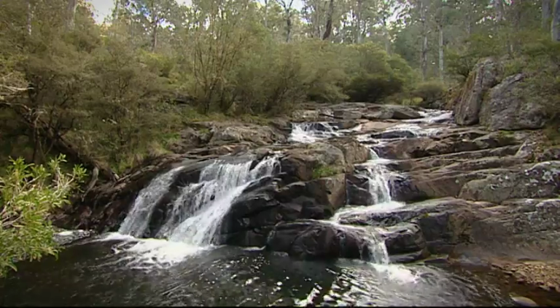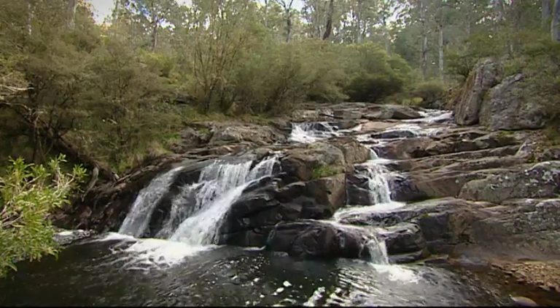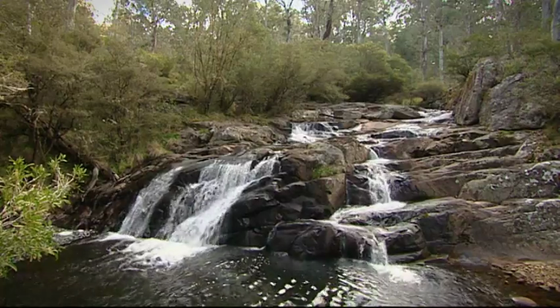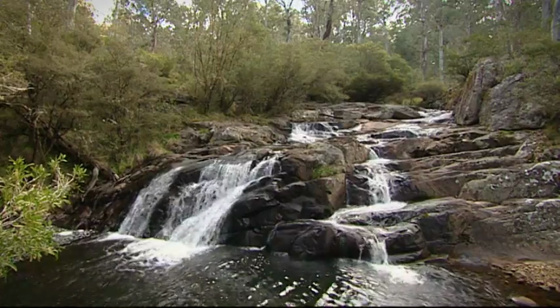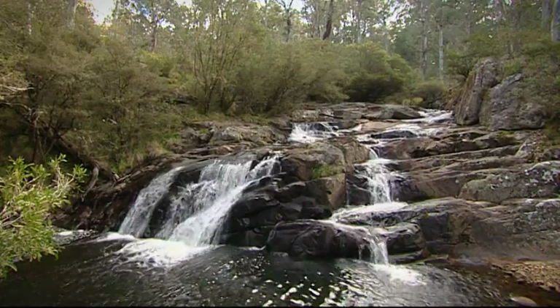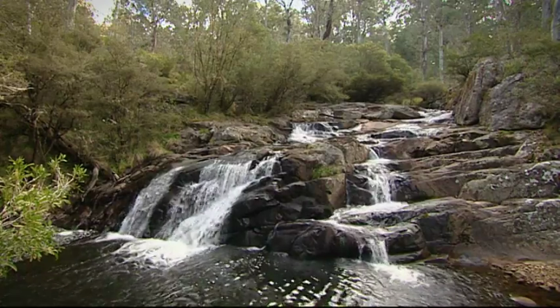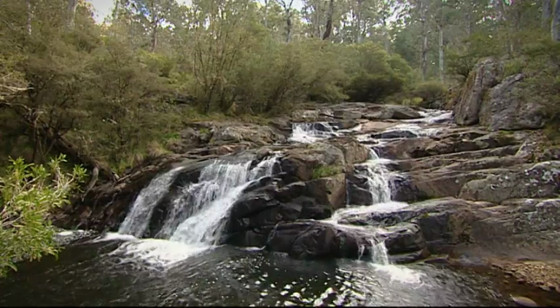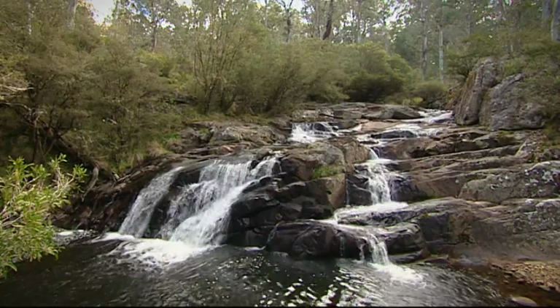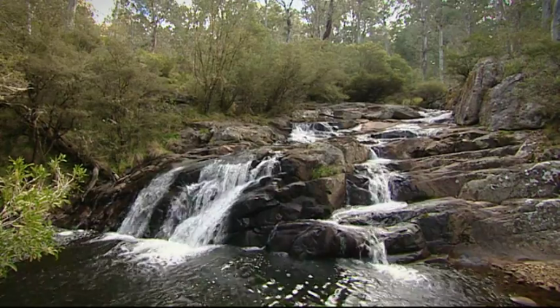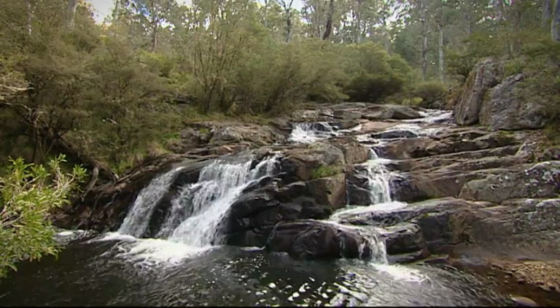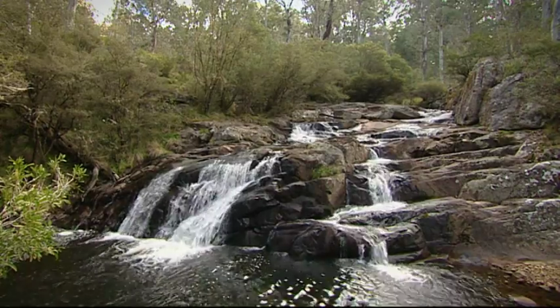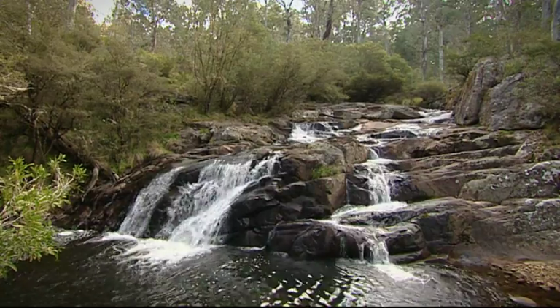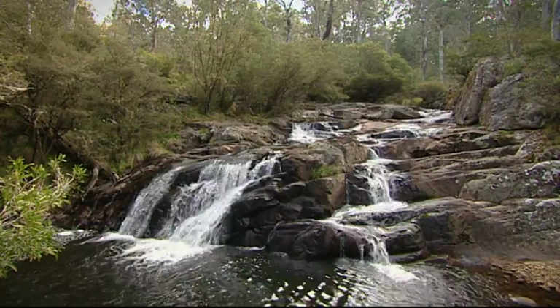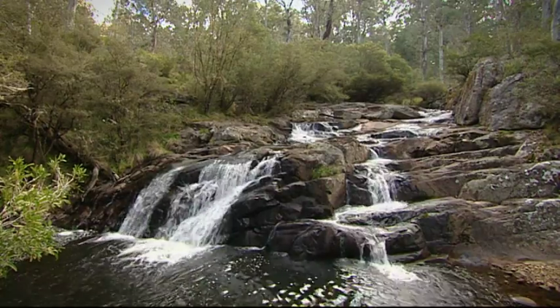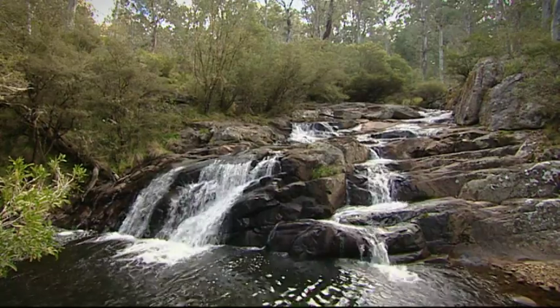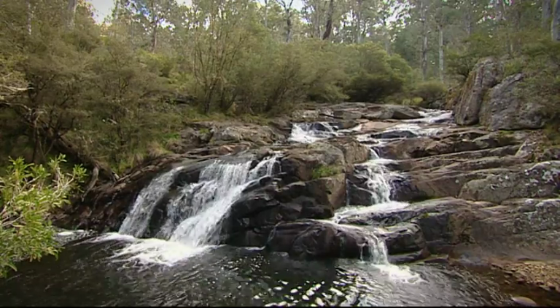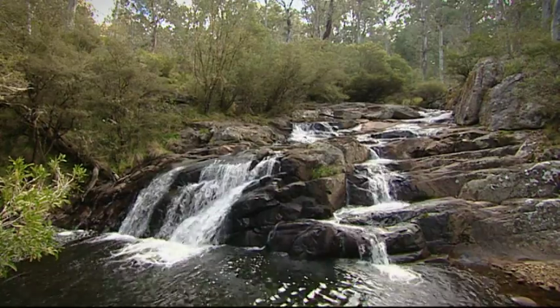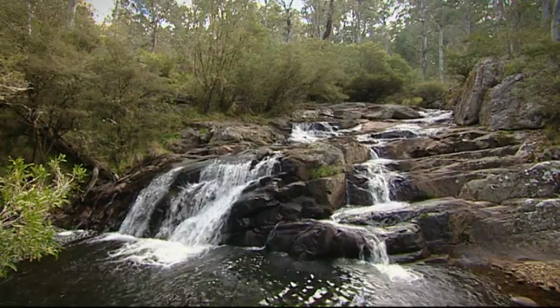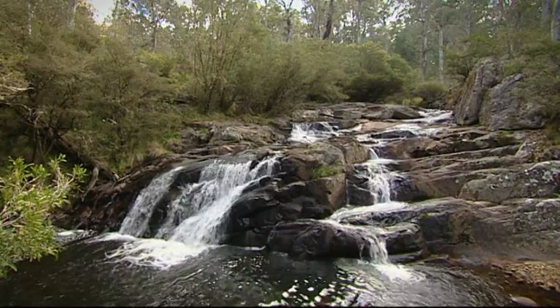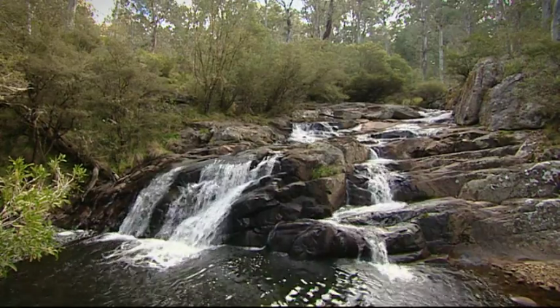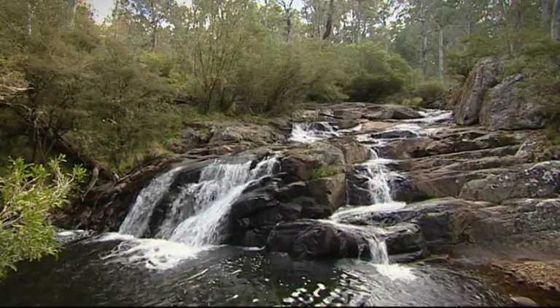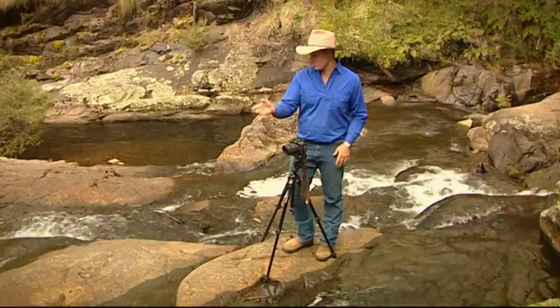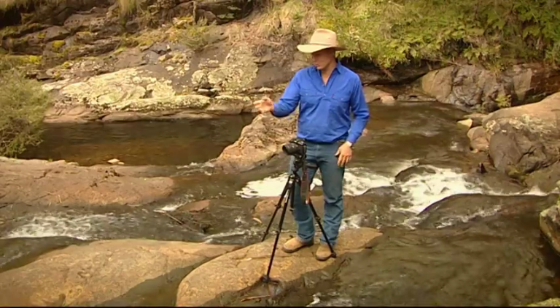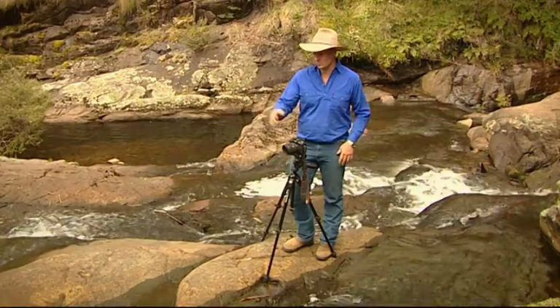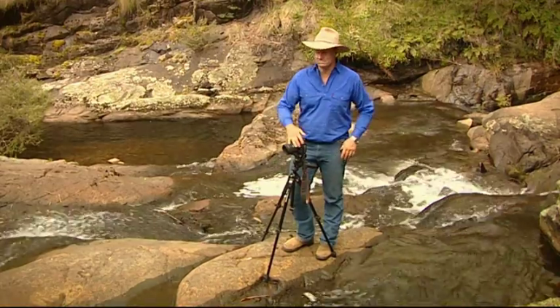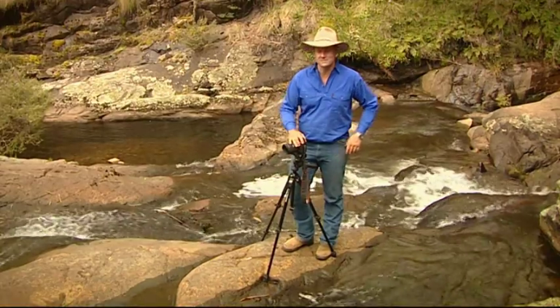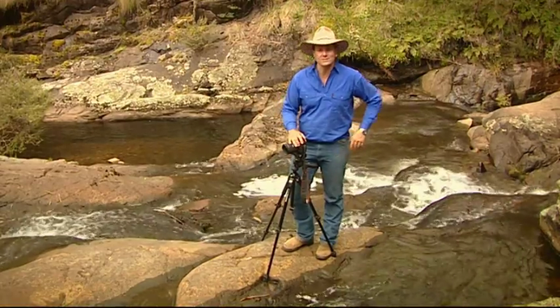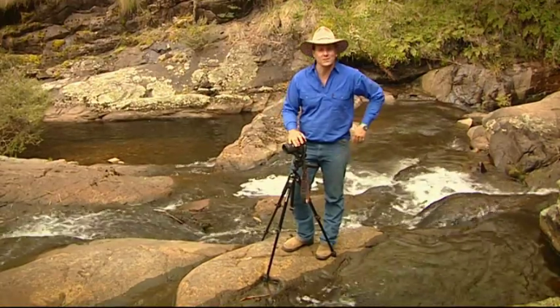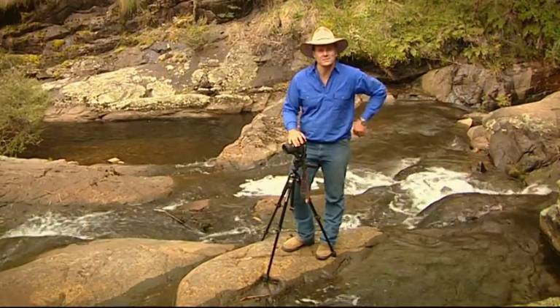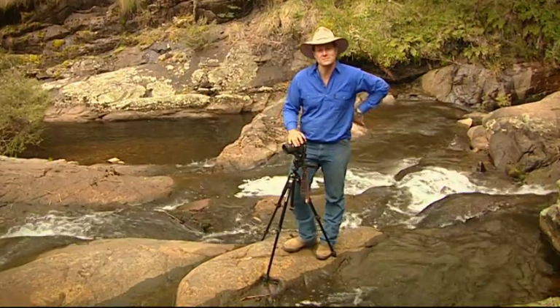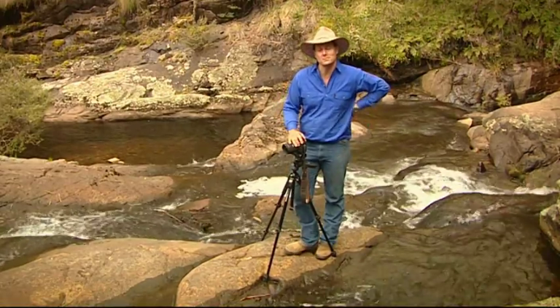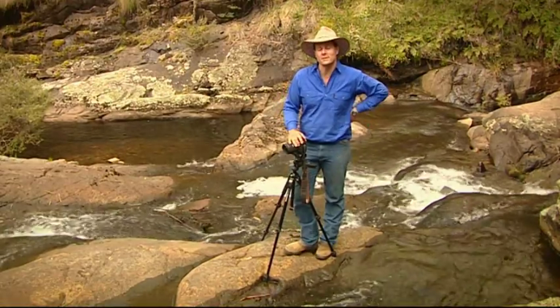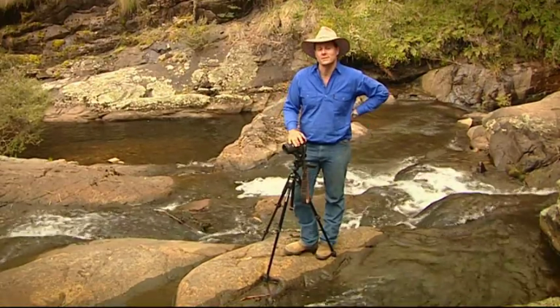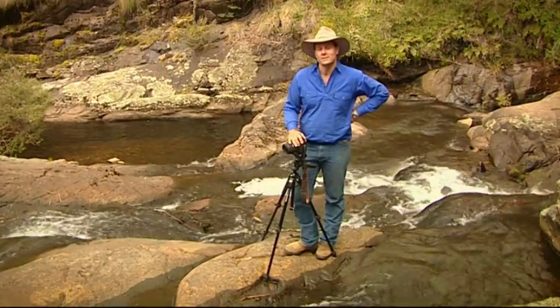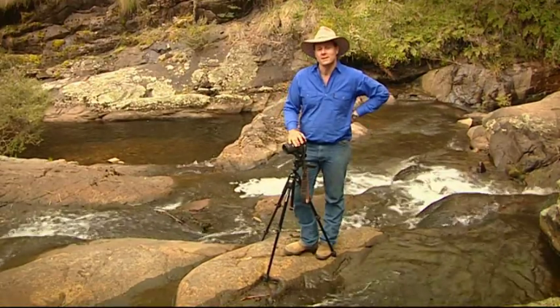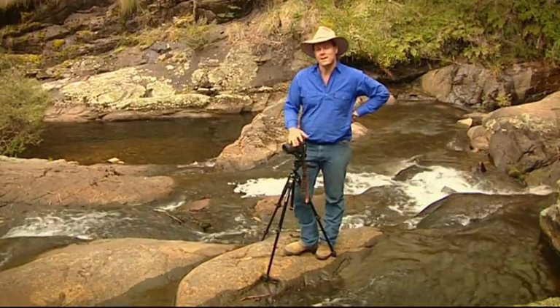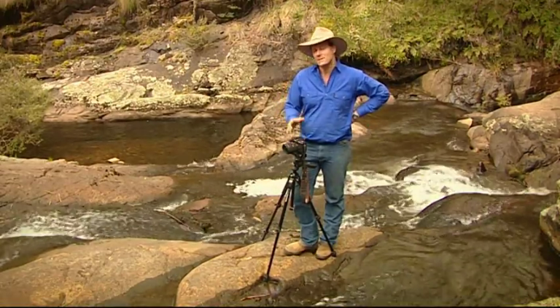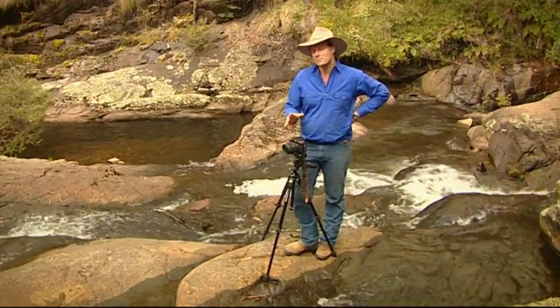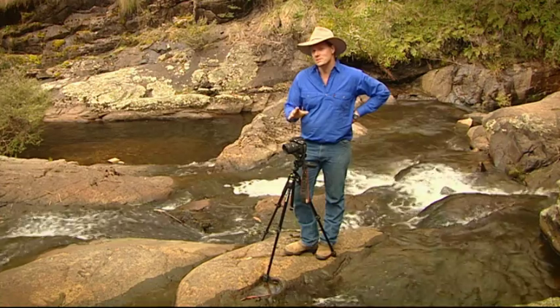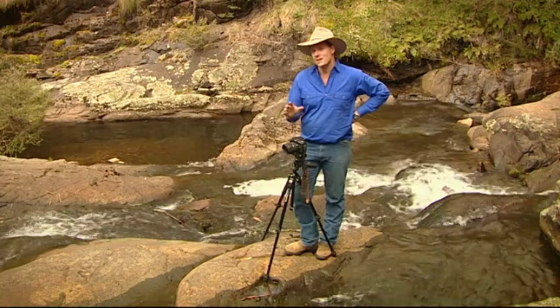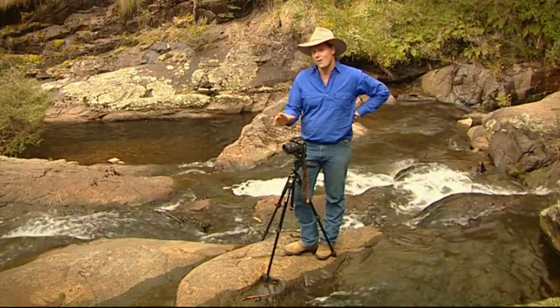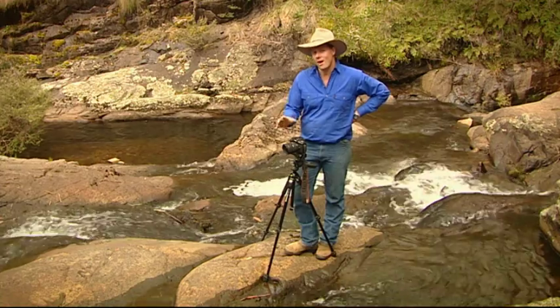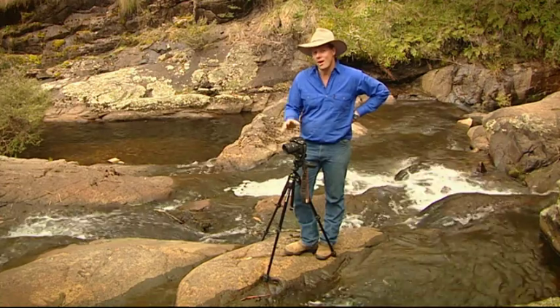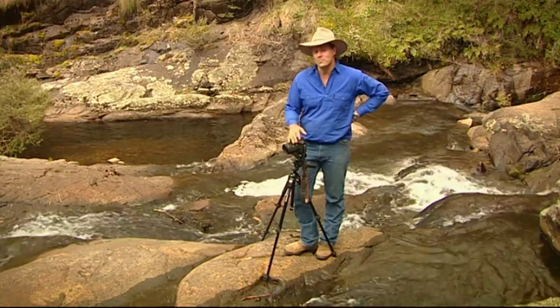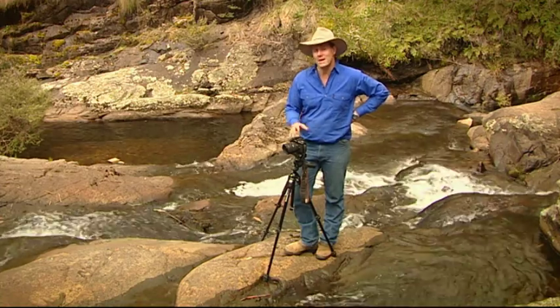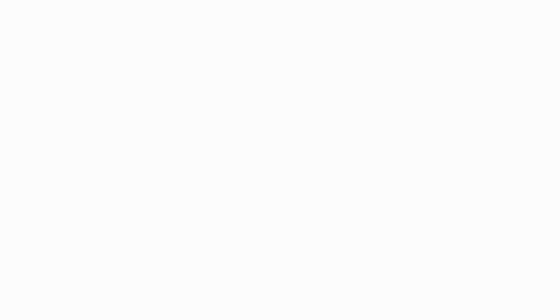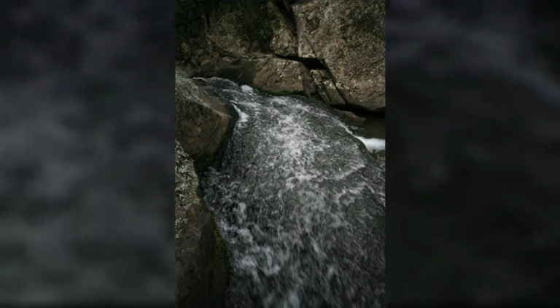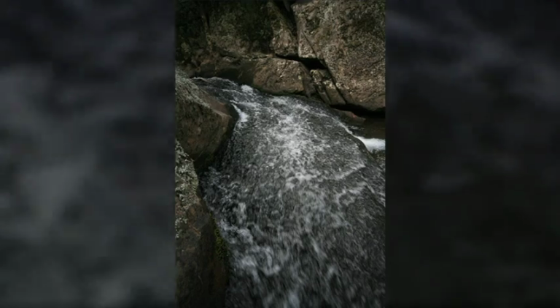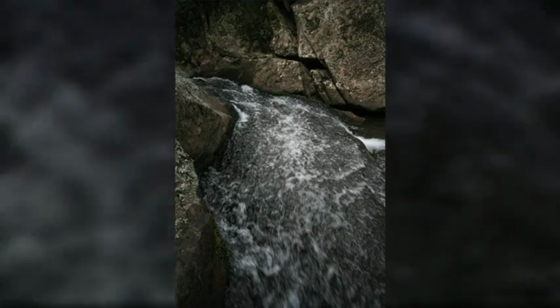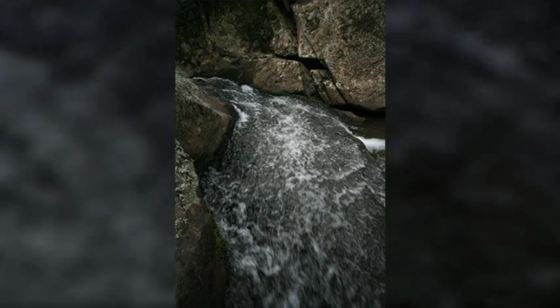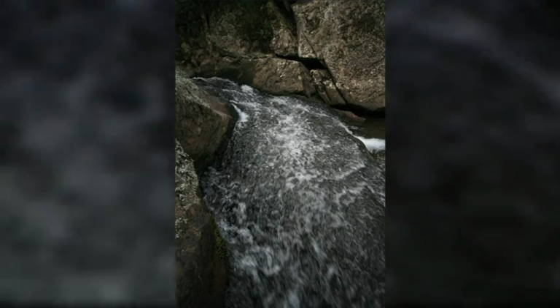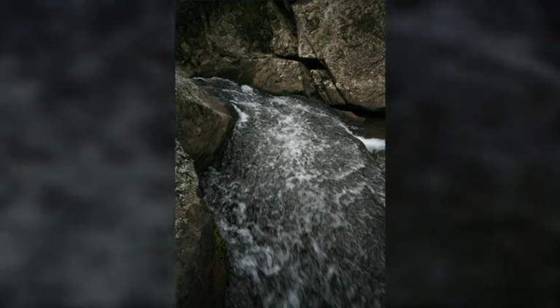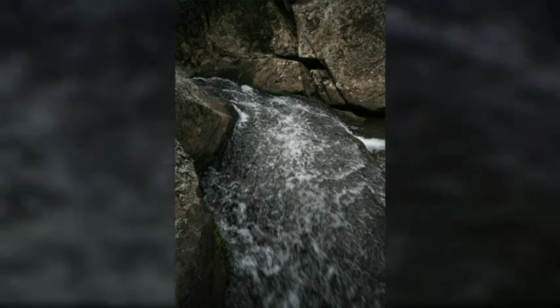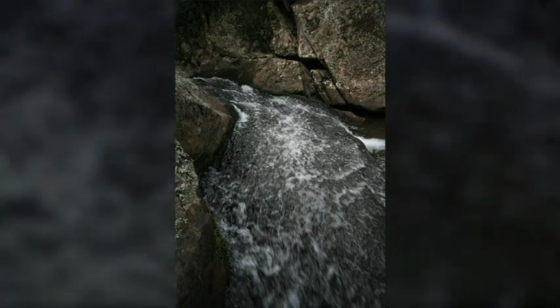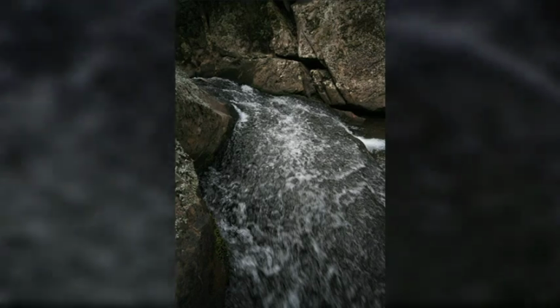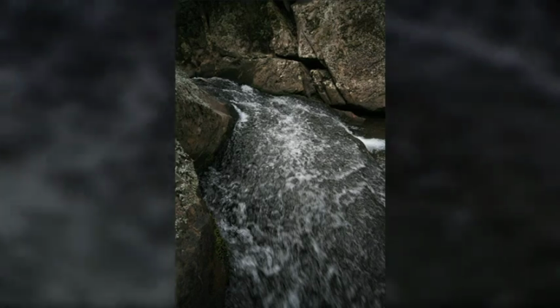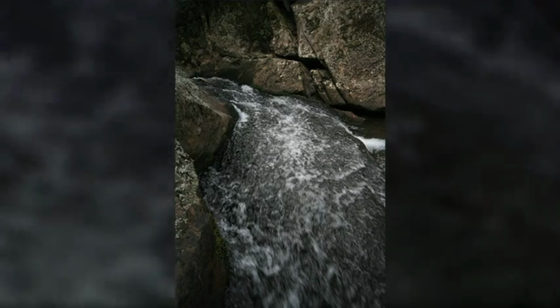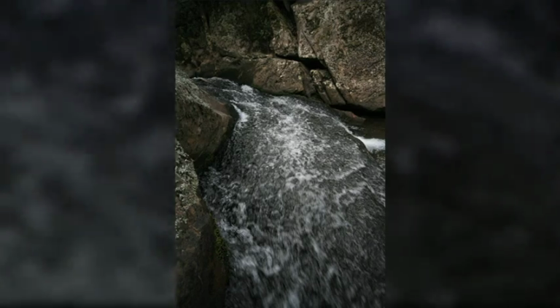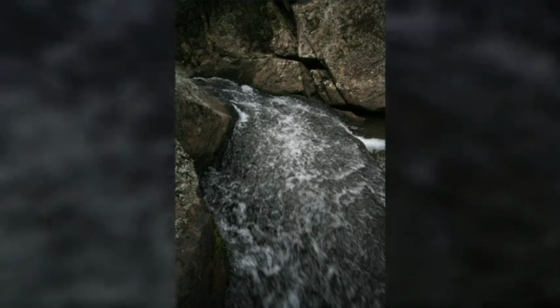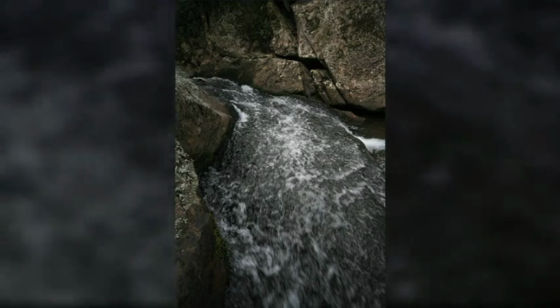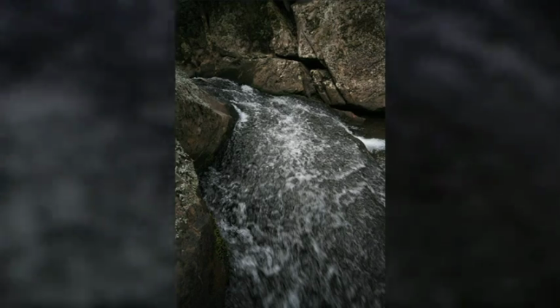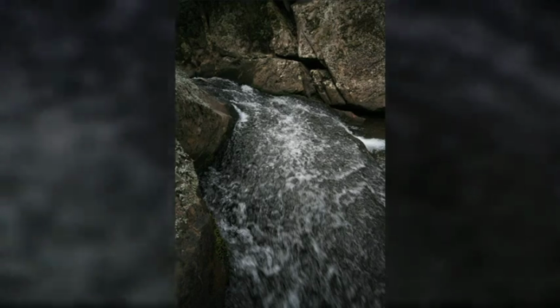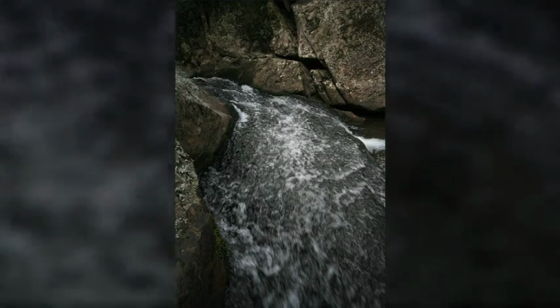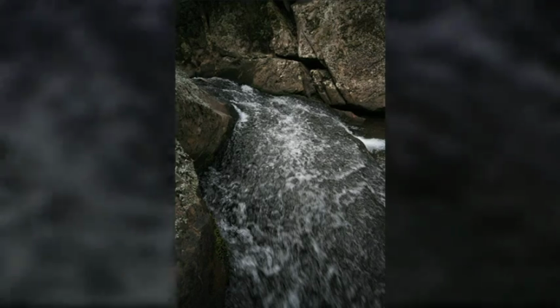Have you ever come to an absolutely gorgeous waterfall, just like this one, and then when you go home, you have a look at your photos, and they look pretty average?